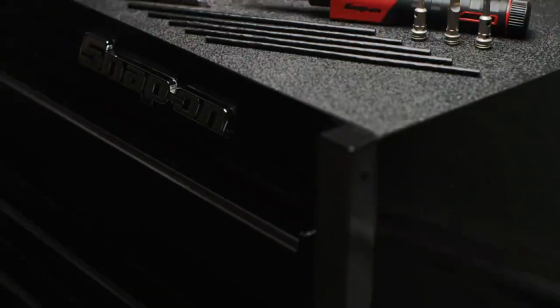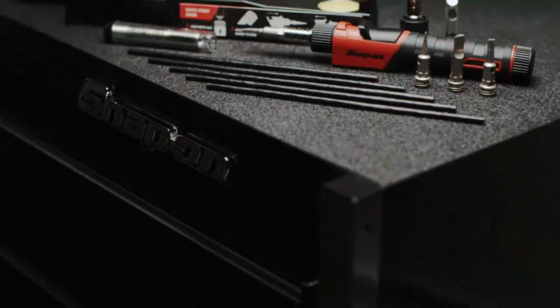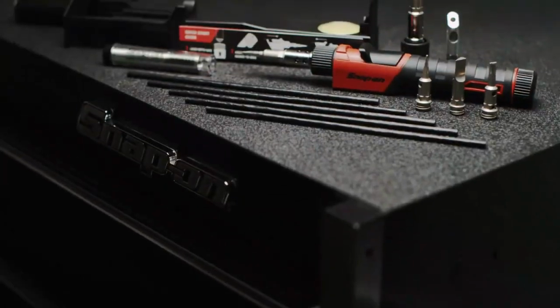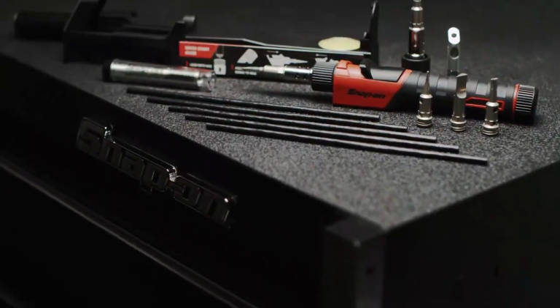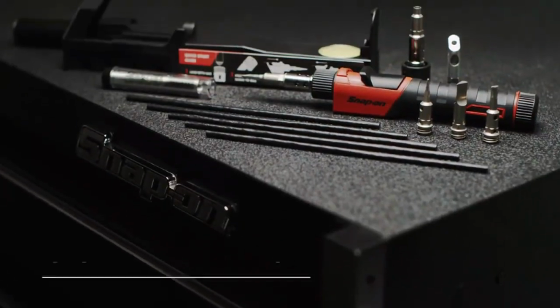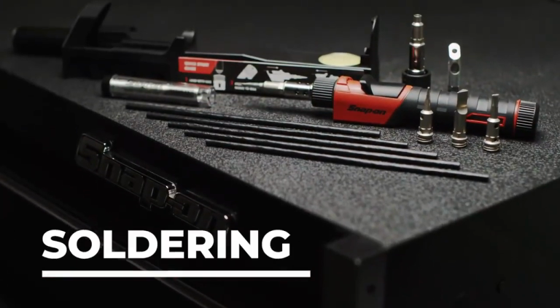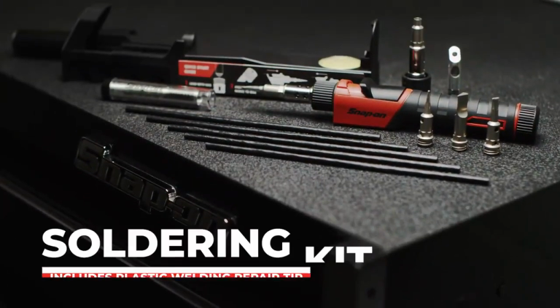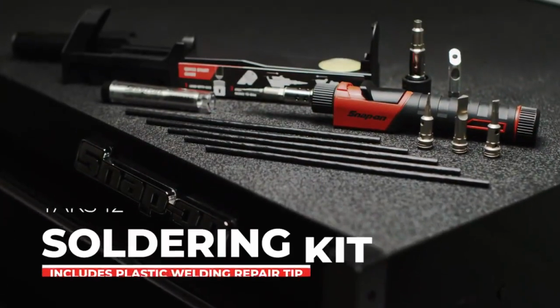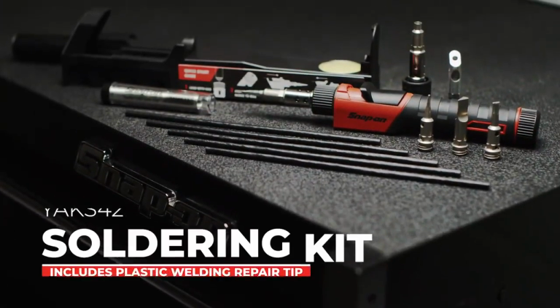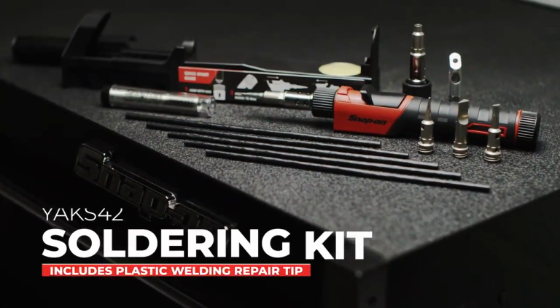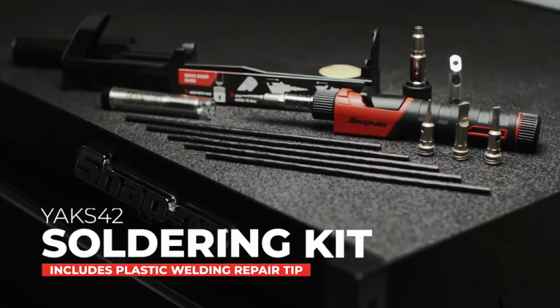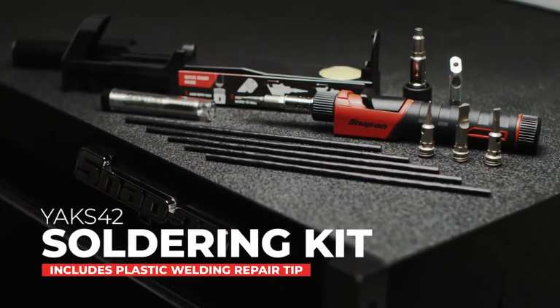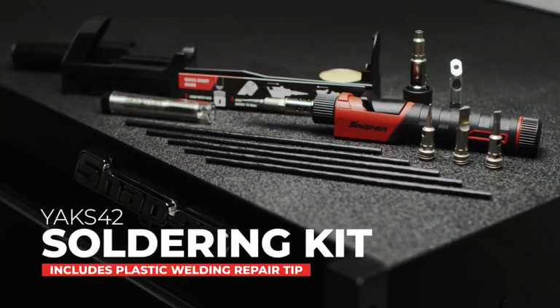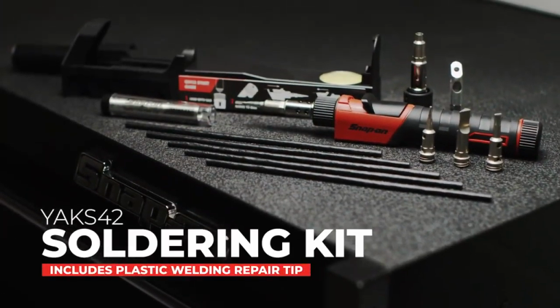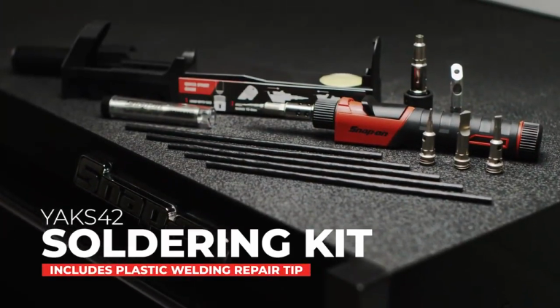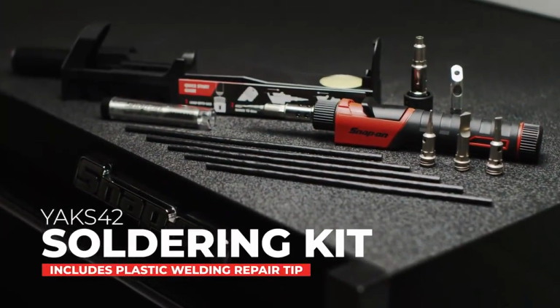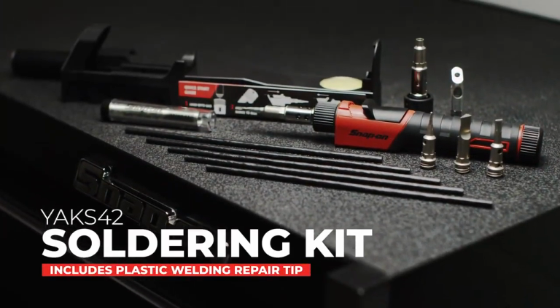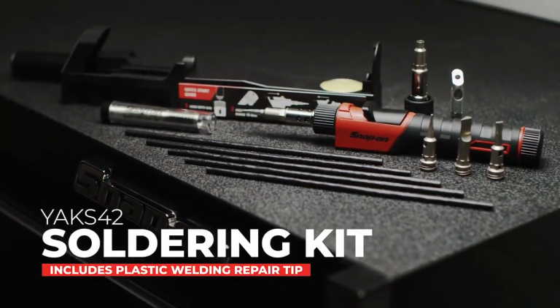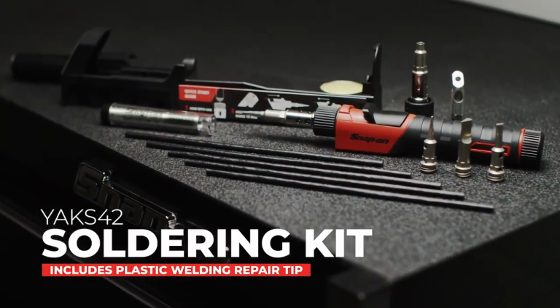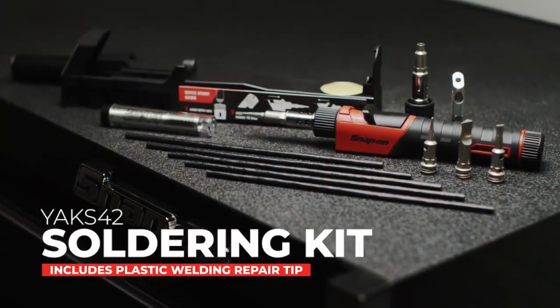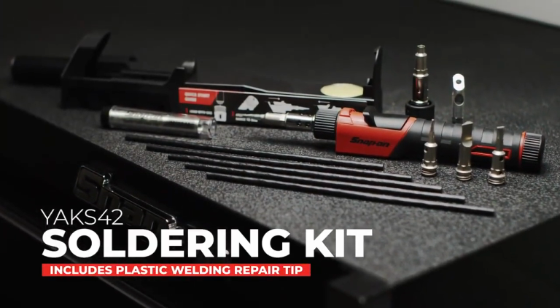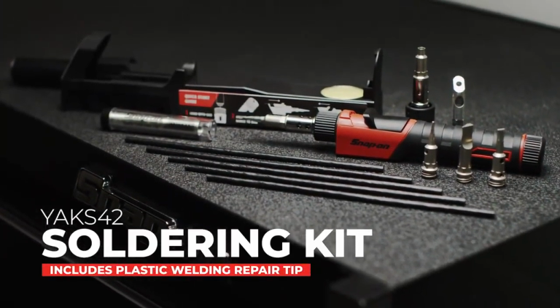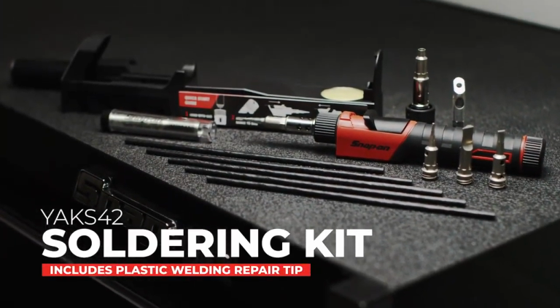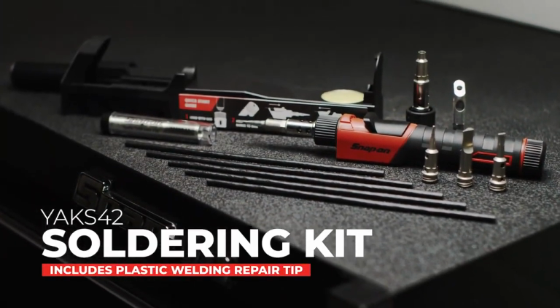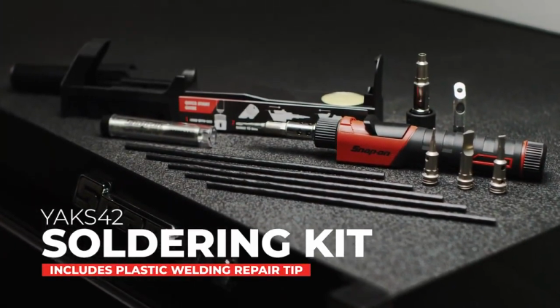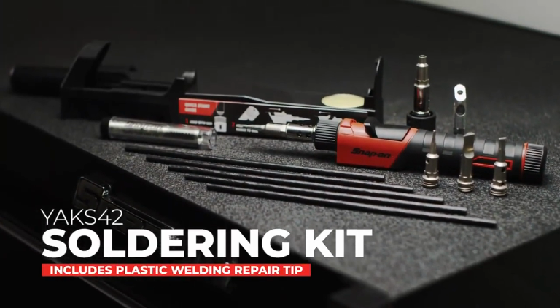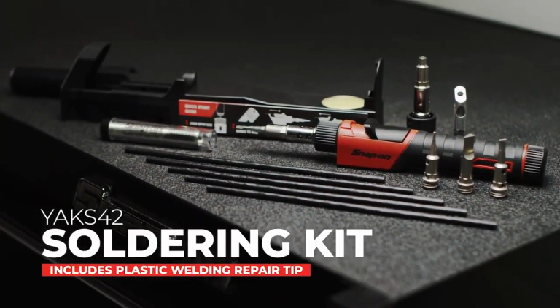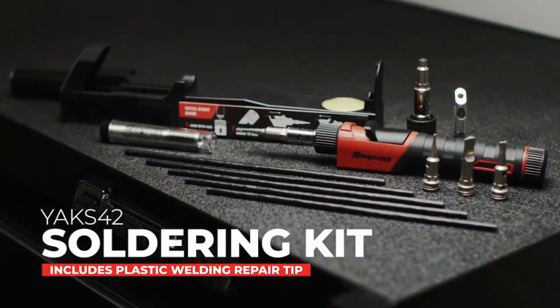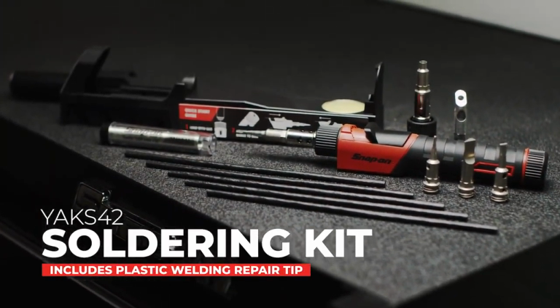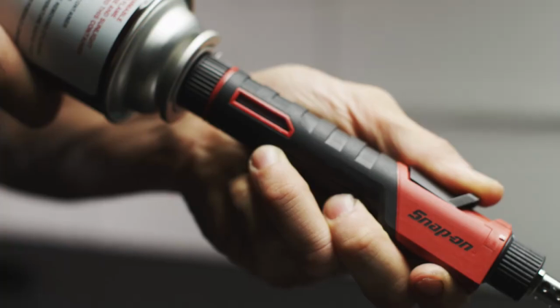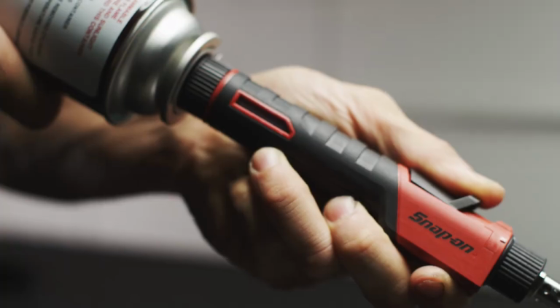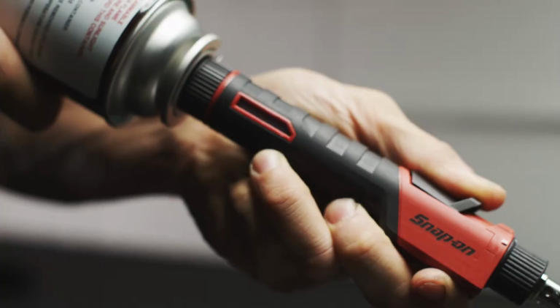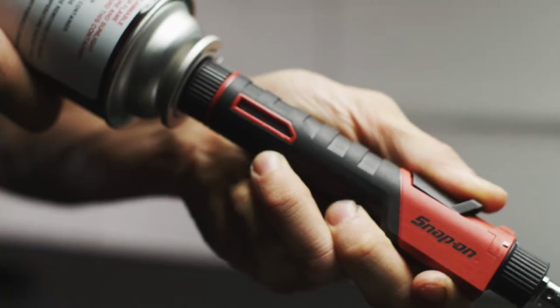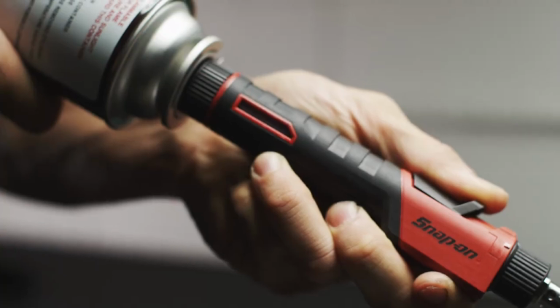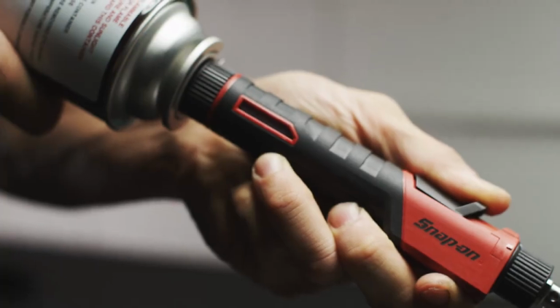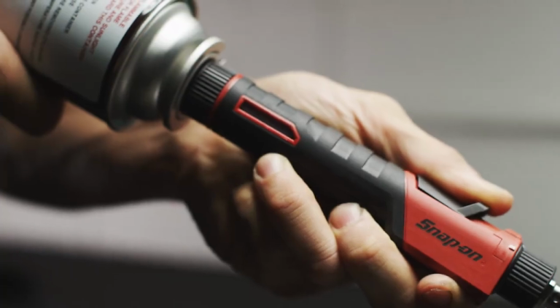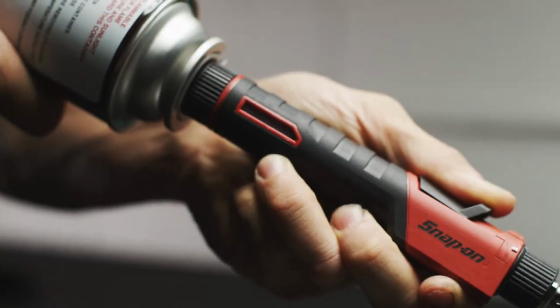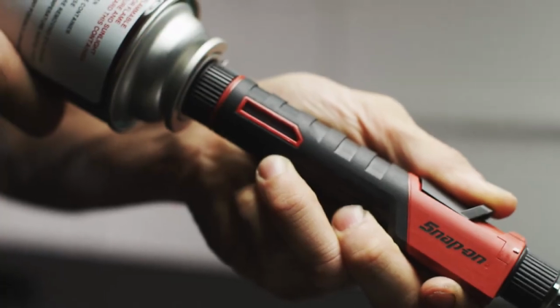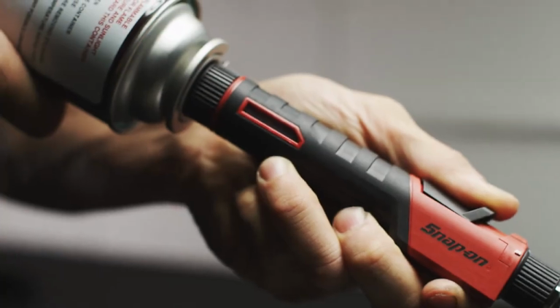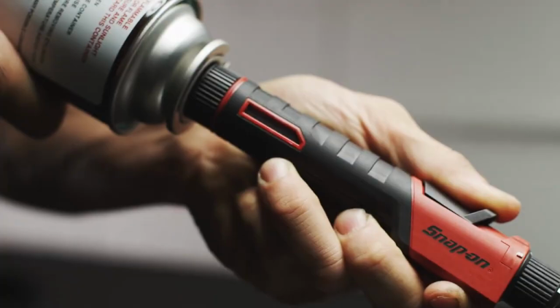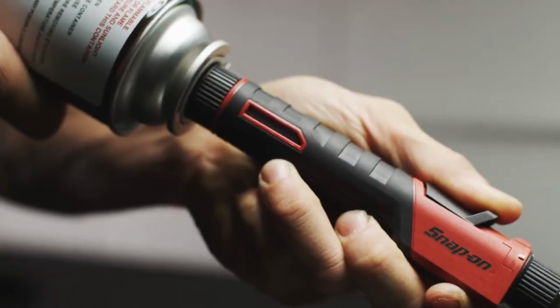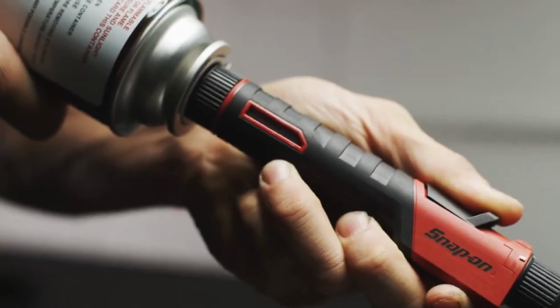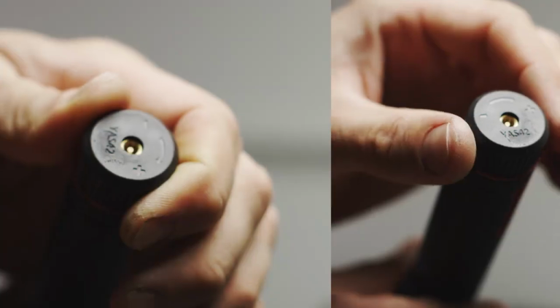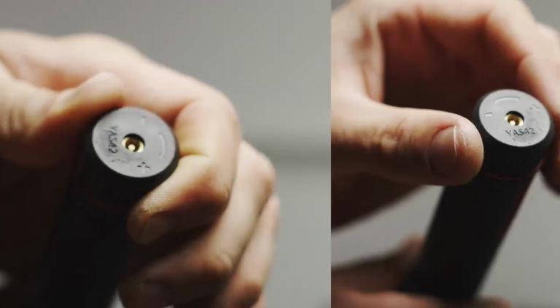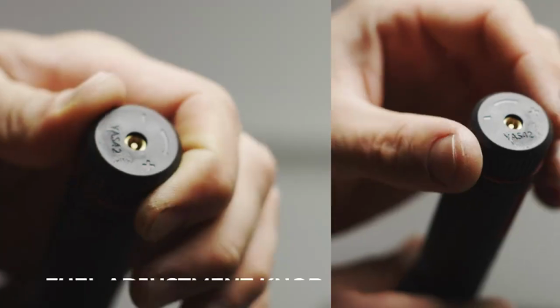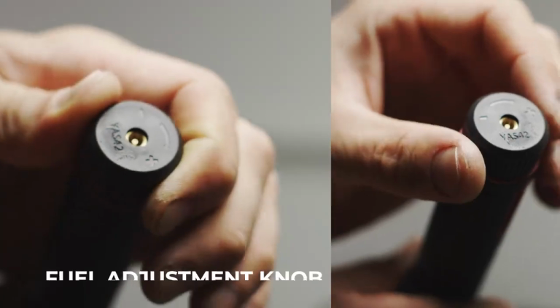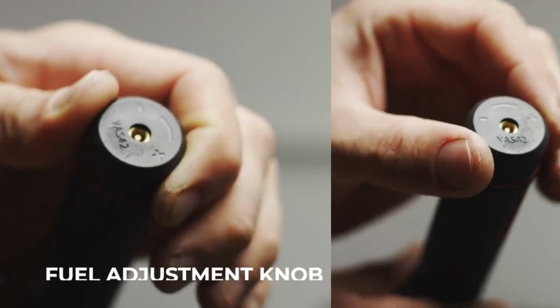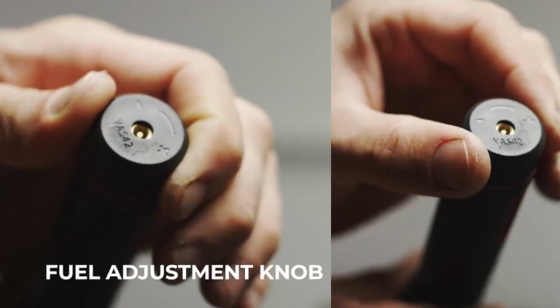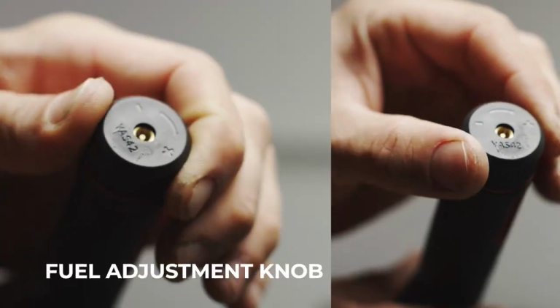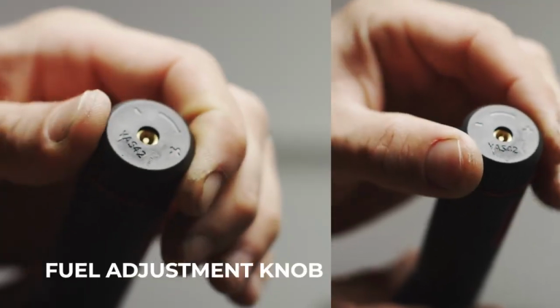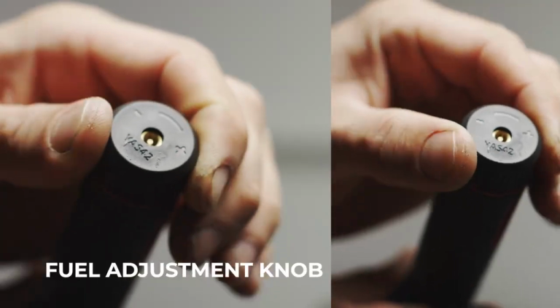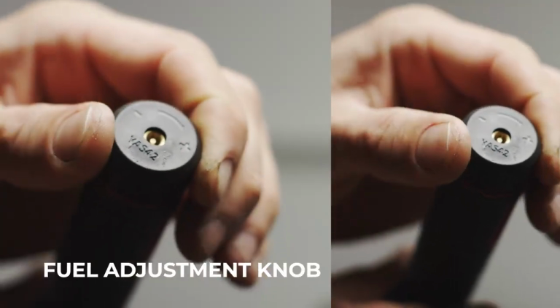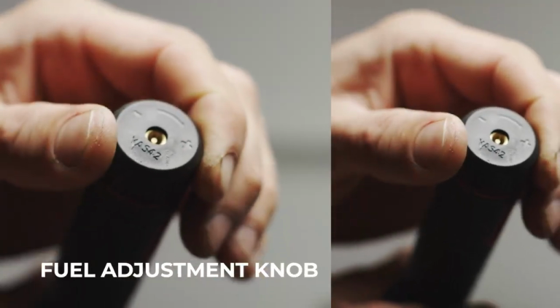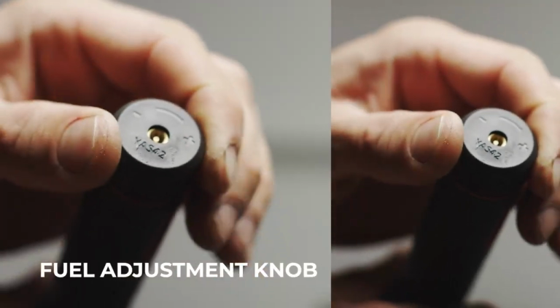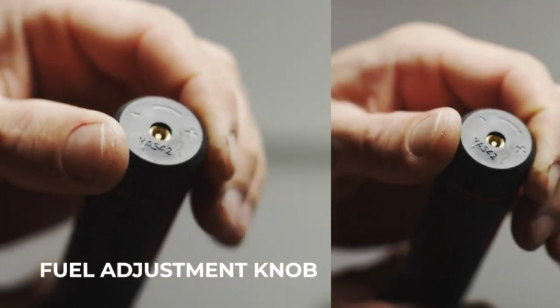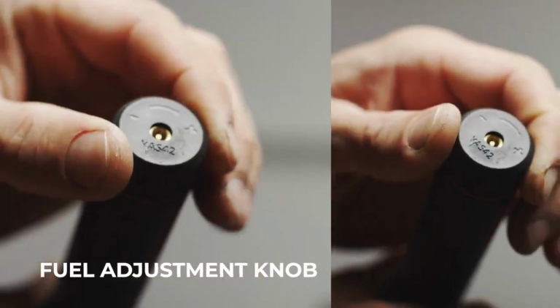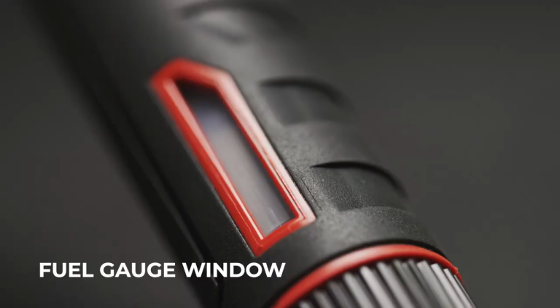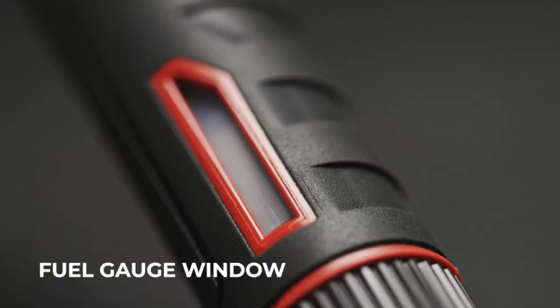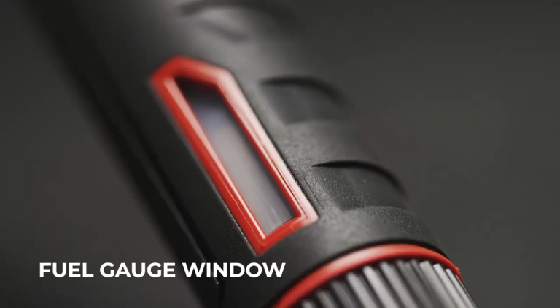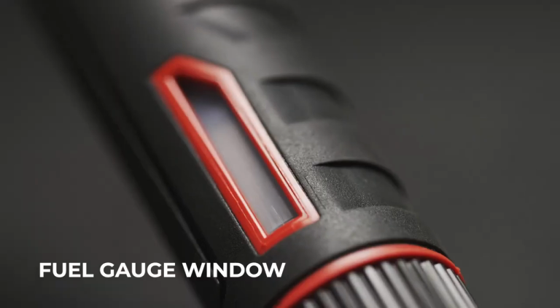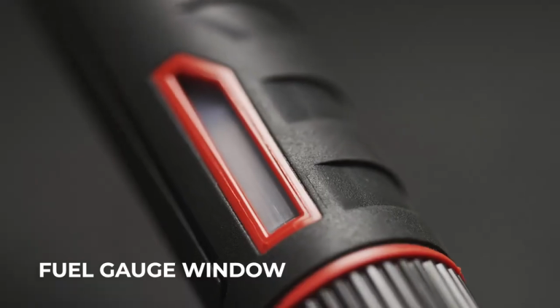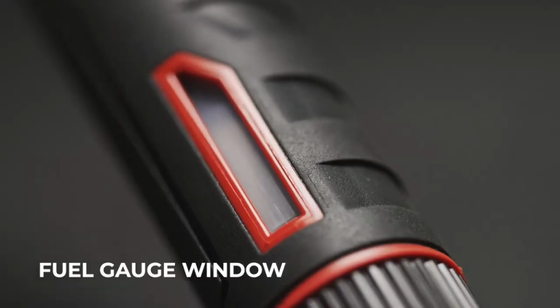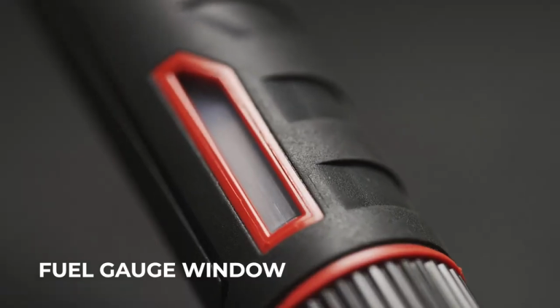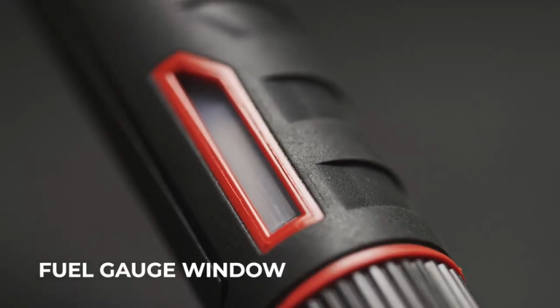Introducing the YAK S42 Soldering Iron Kit, the most versatile butane soldering kit we've ever offered.